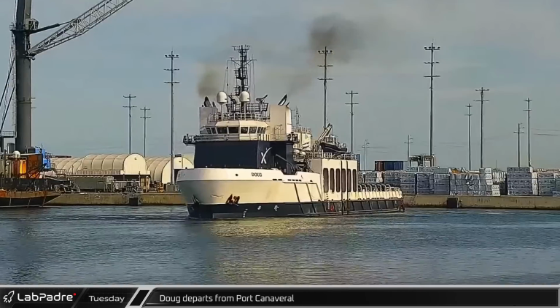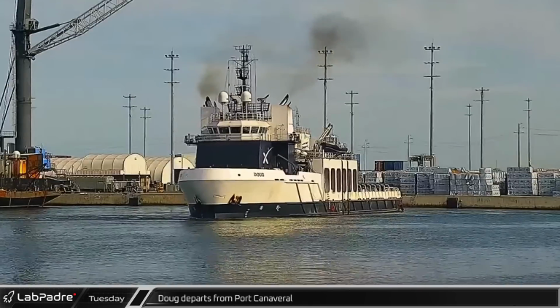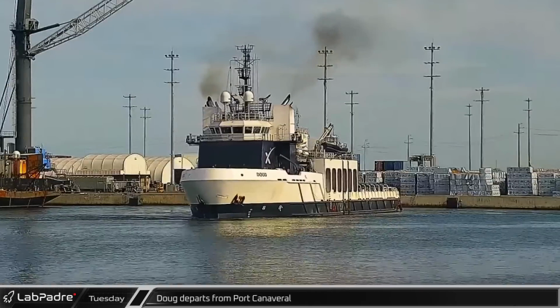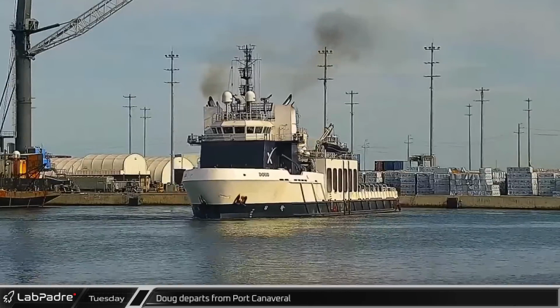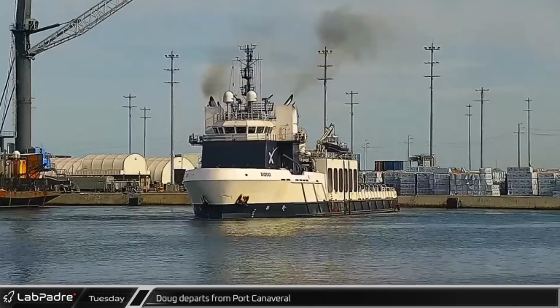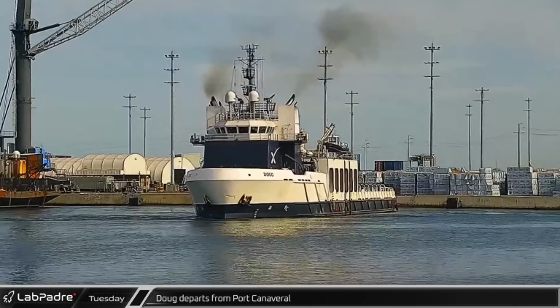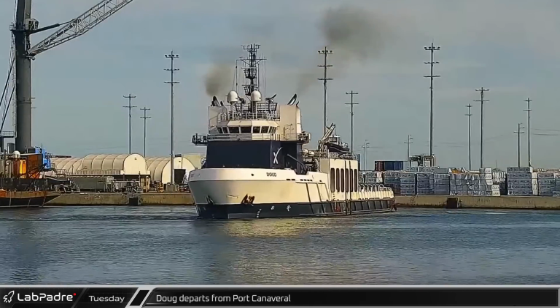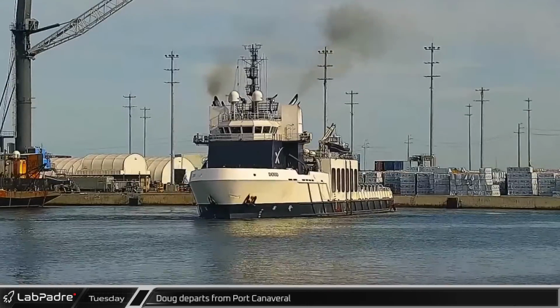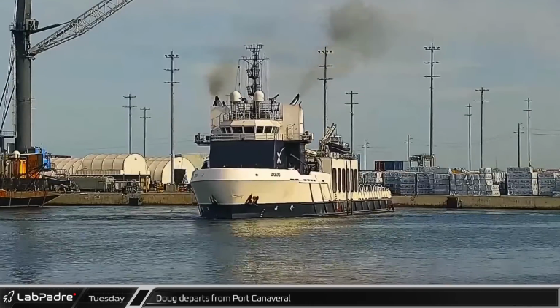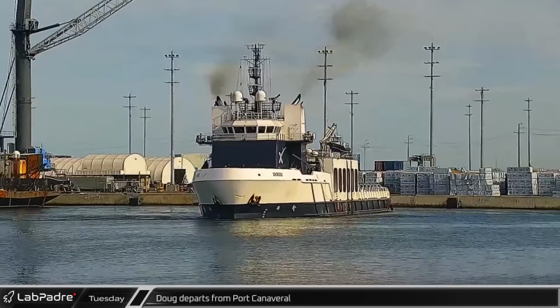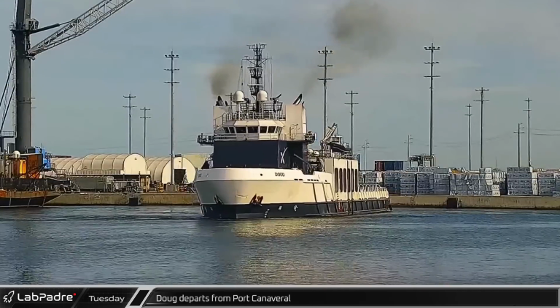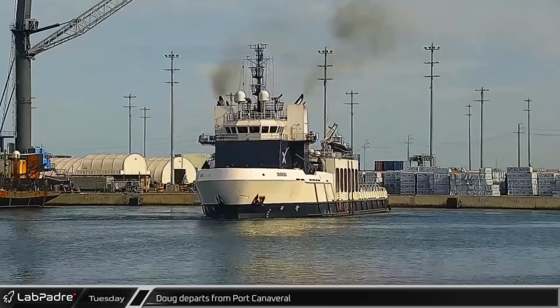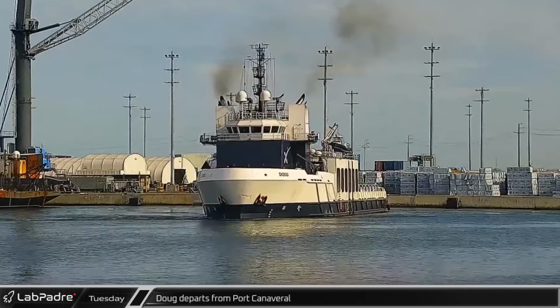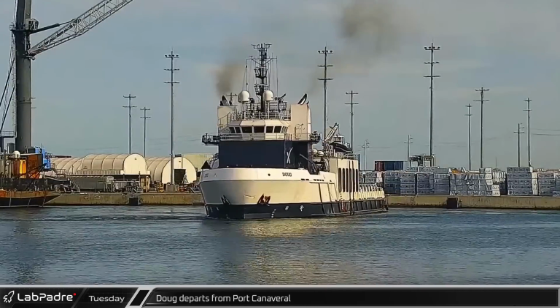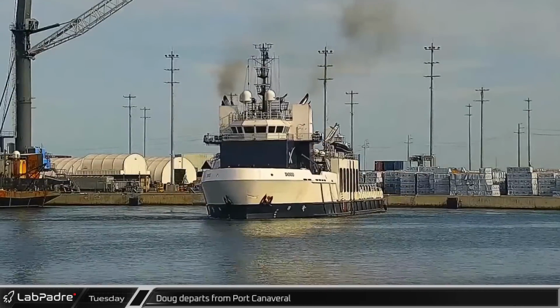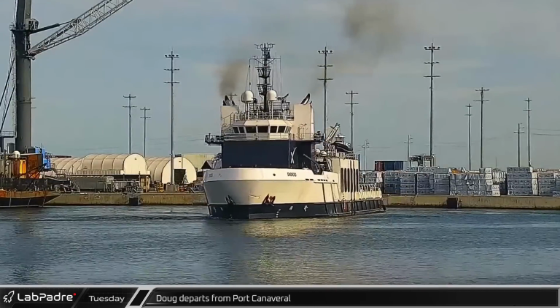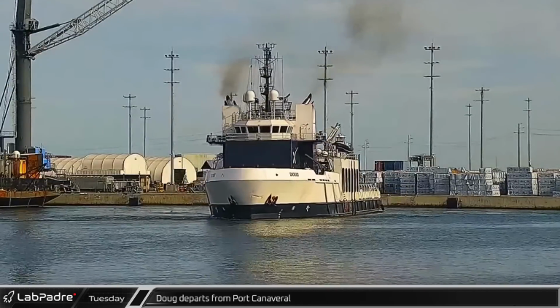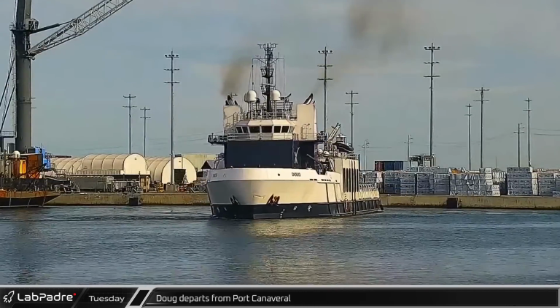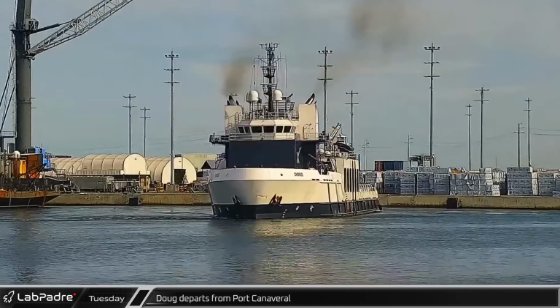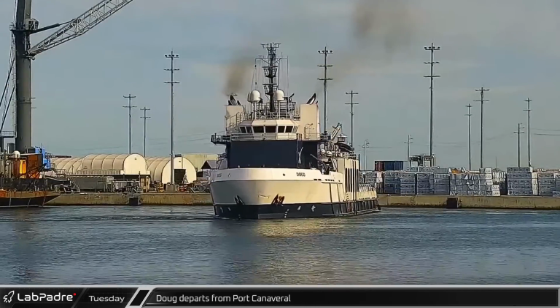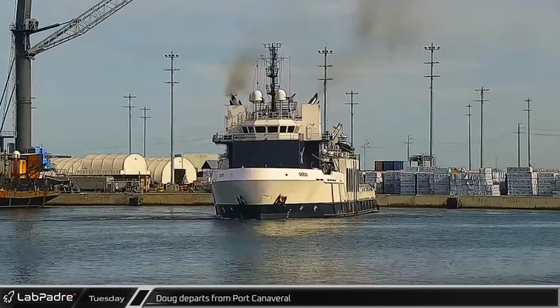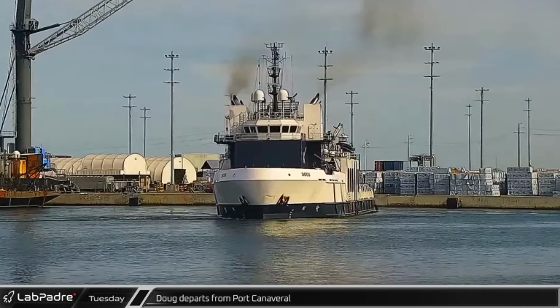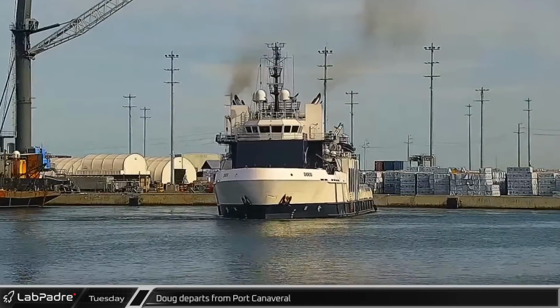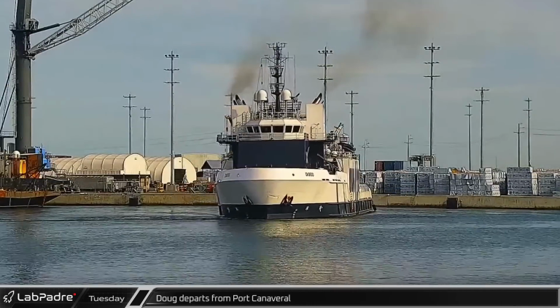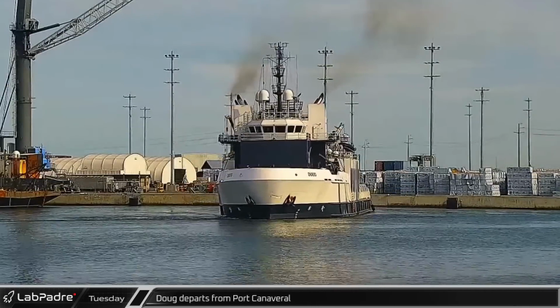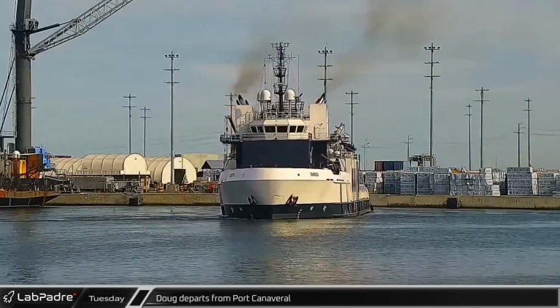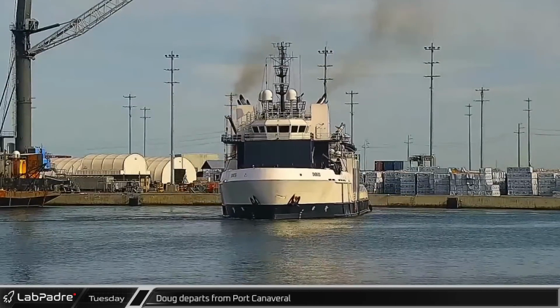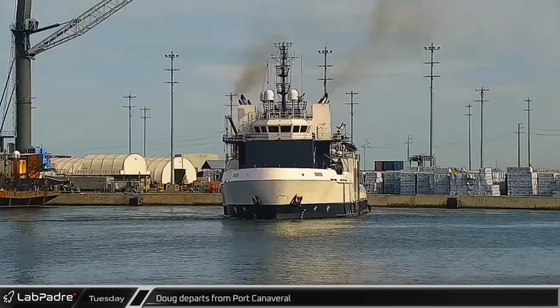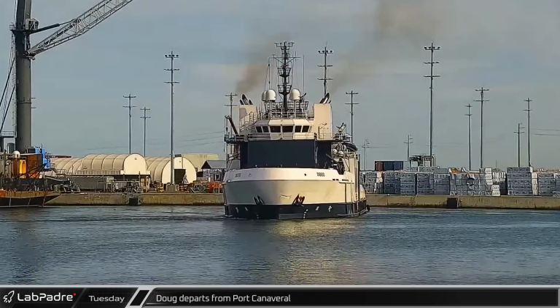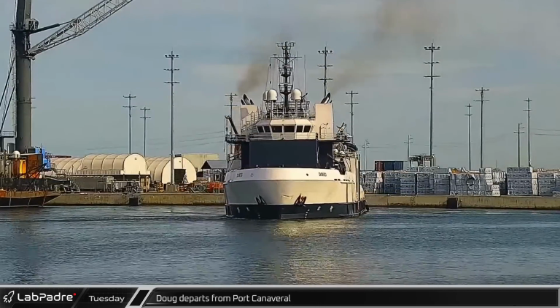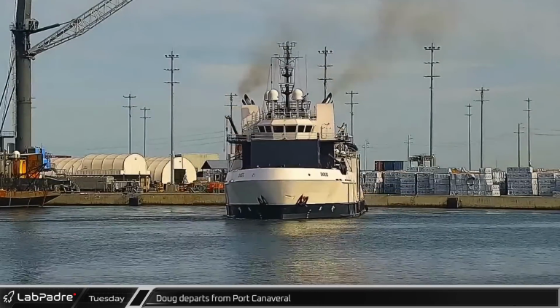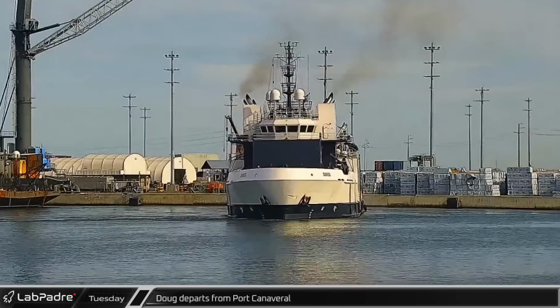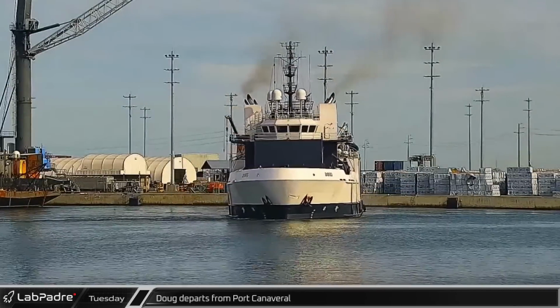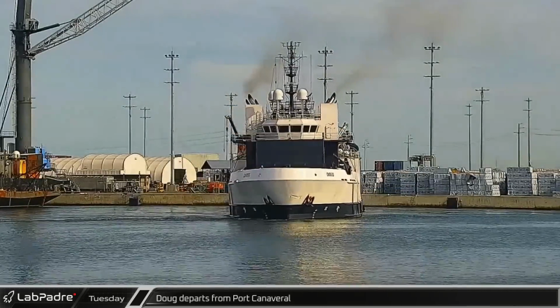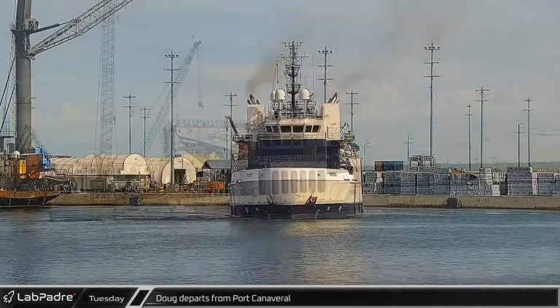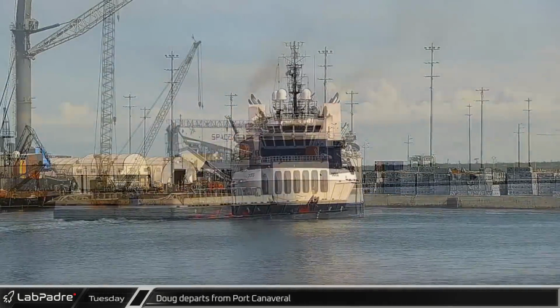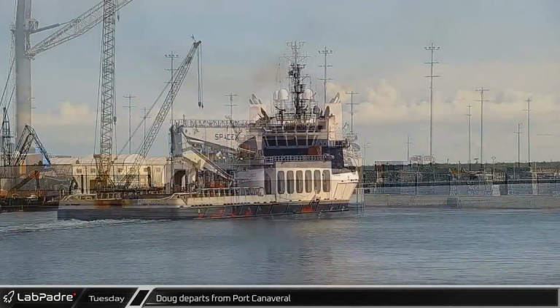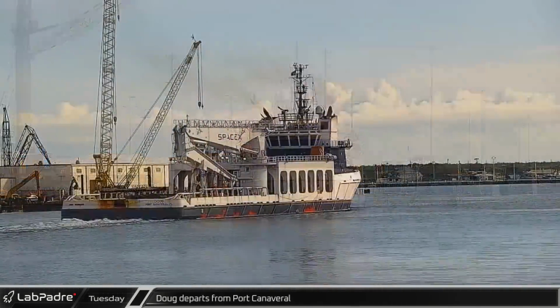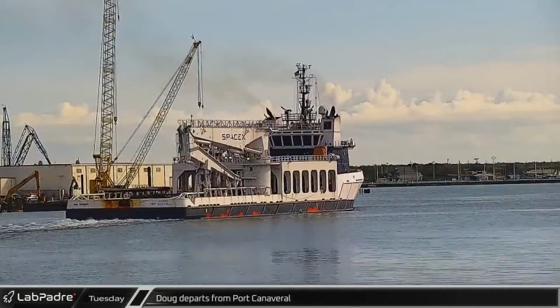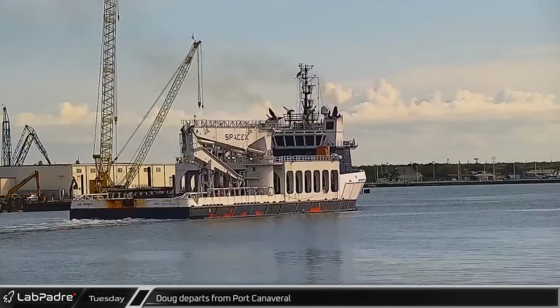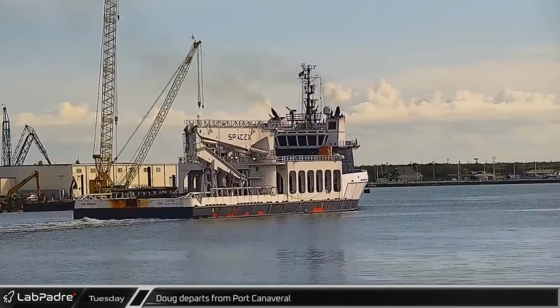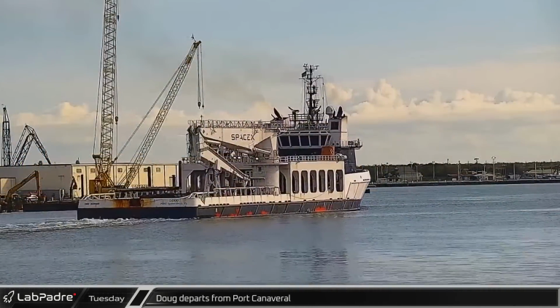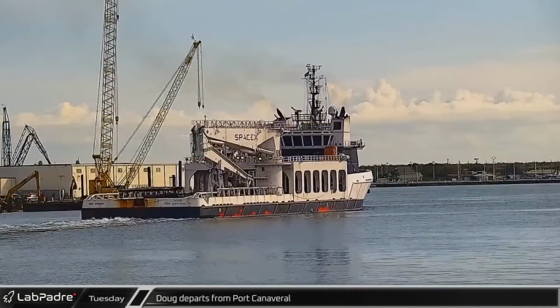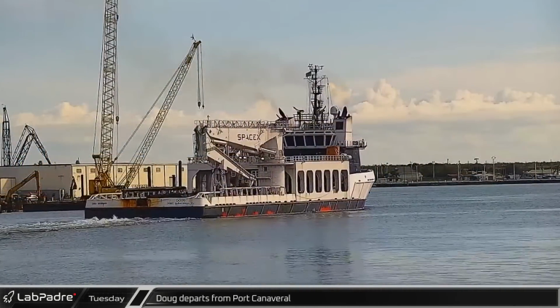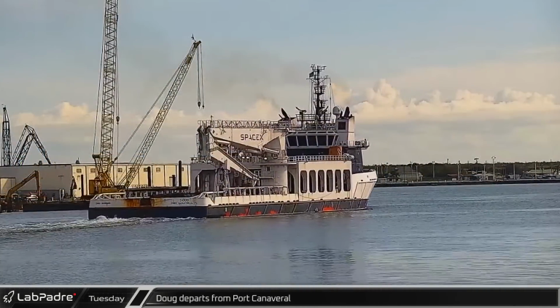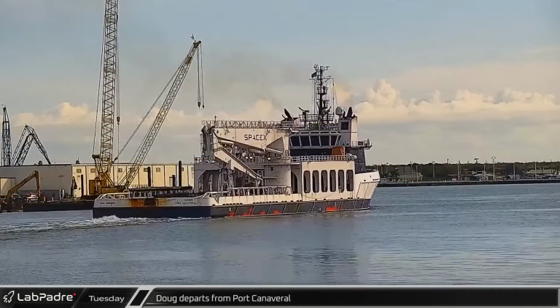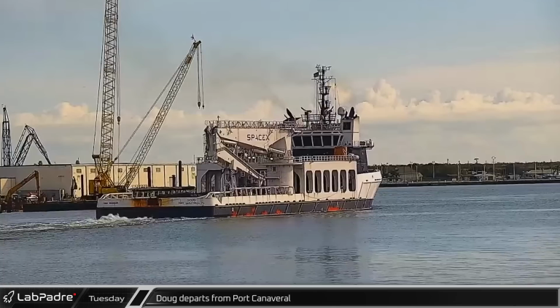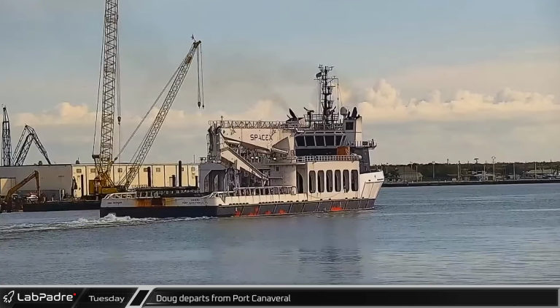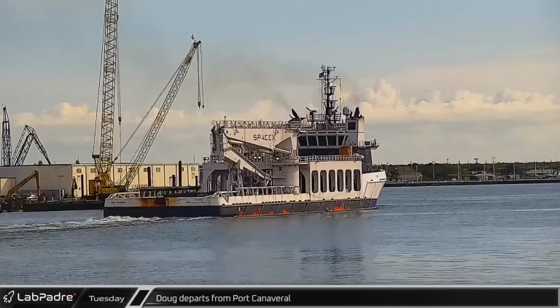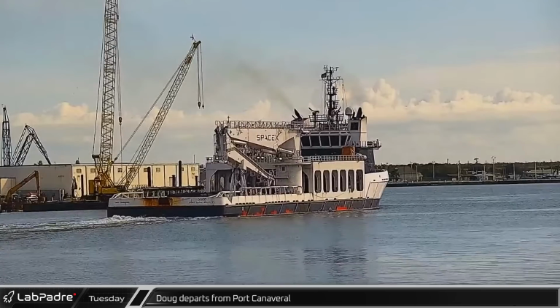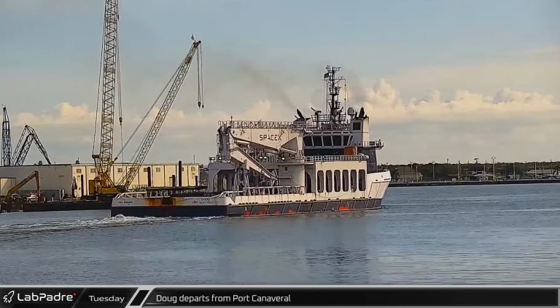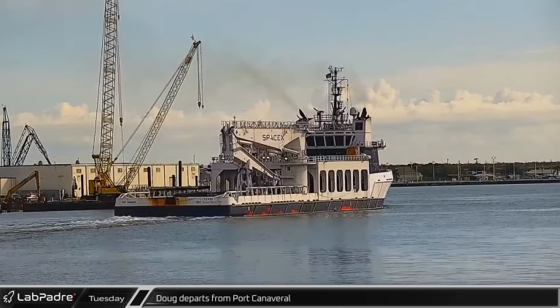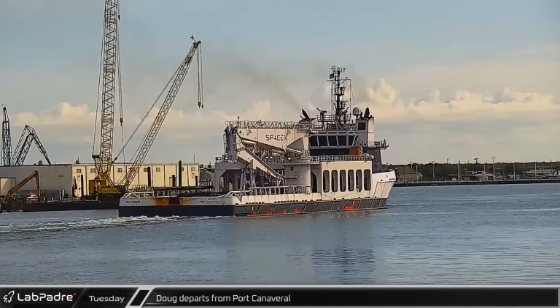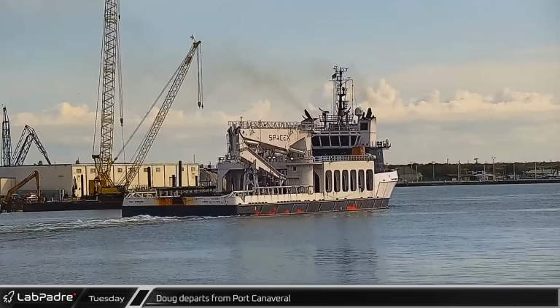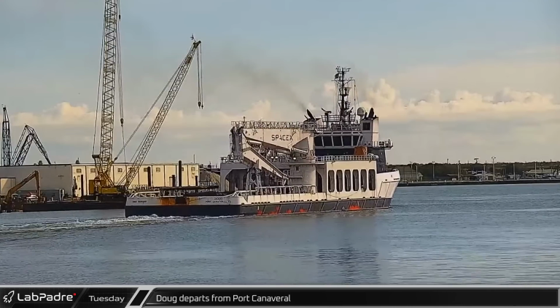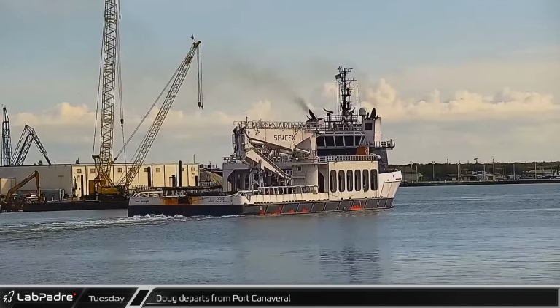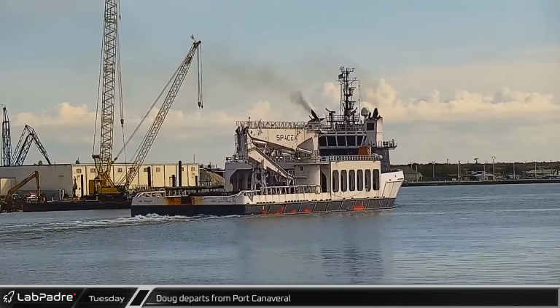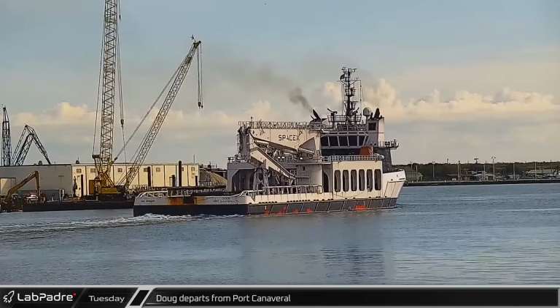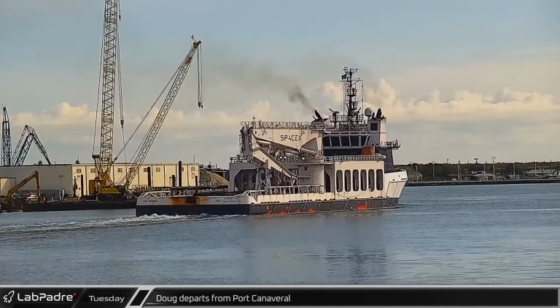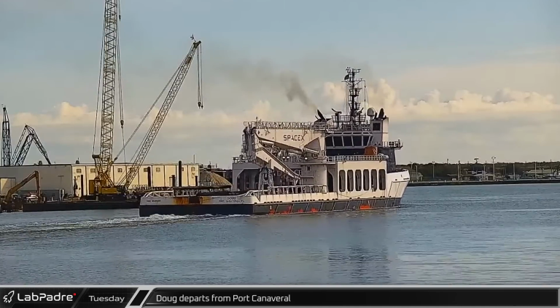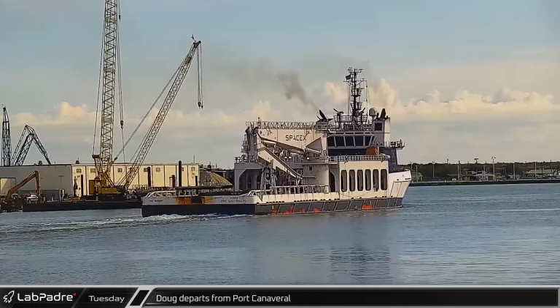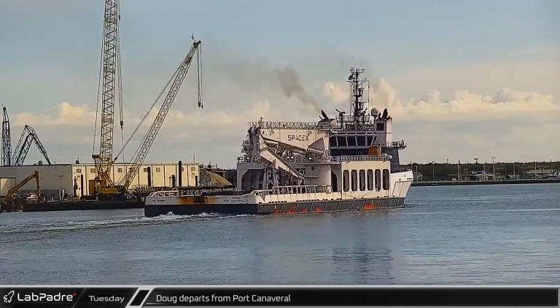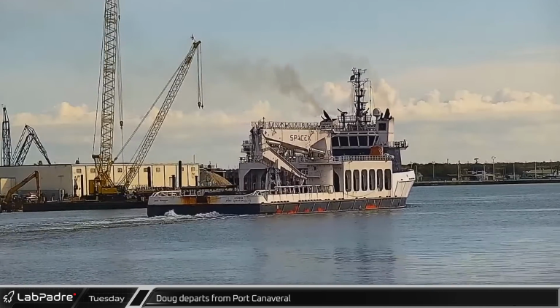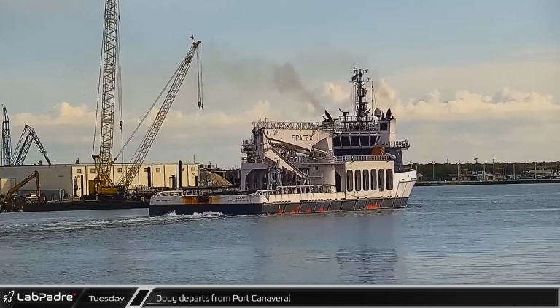Meanwhile, Doug, SpaceX's other fairing recovery vessel, left port for some sea trials just a short distance offshore.